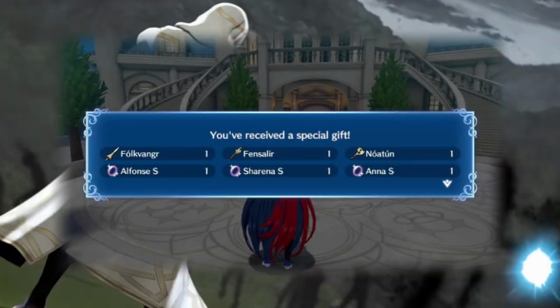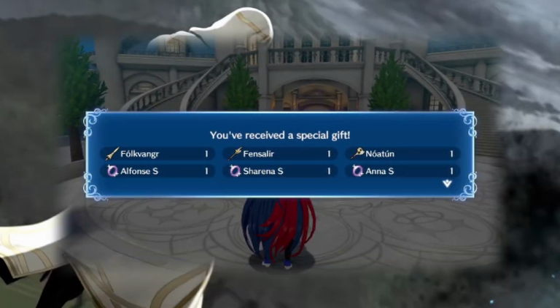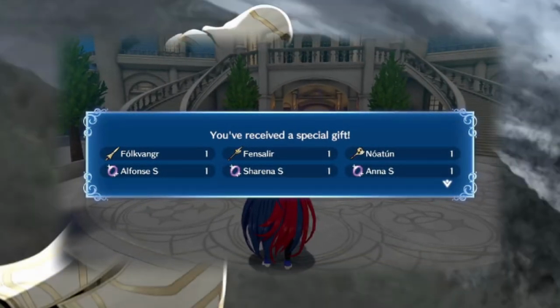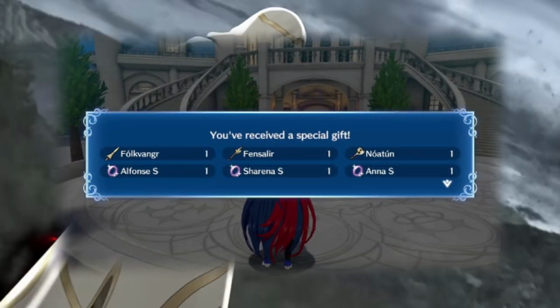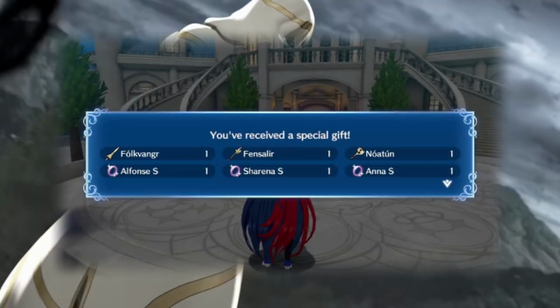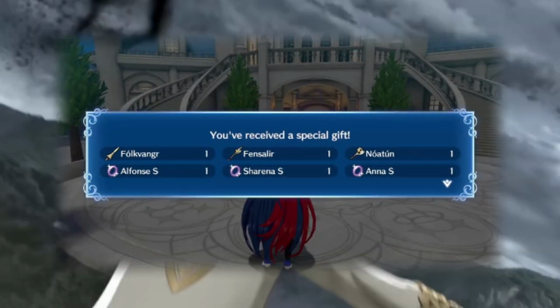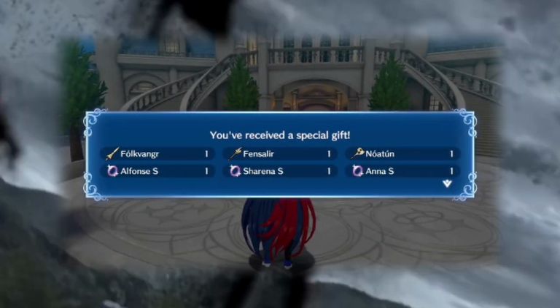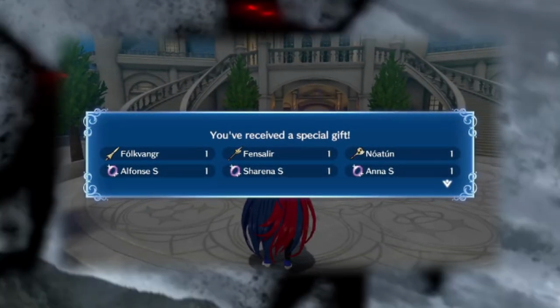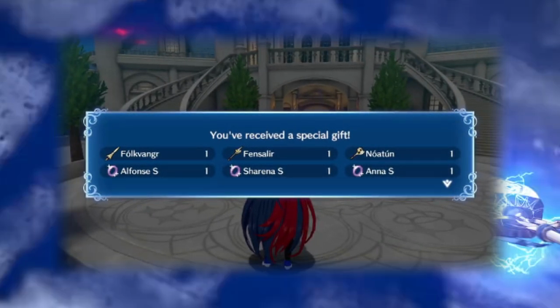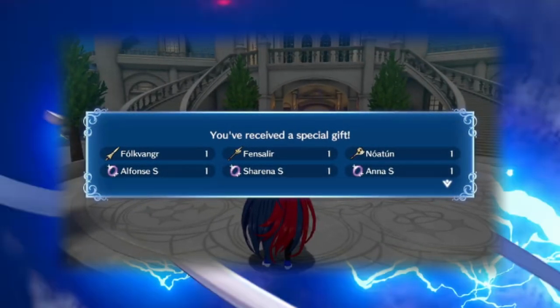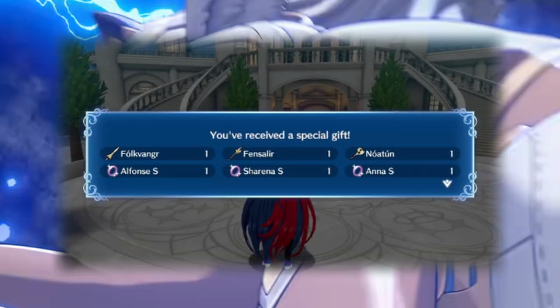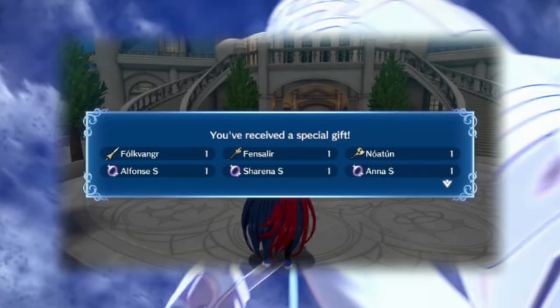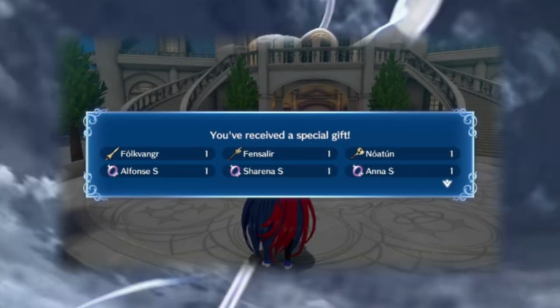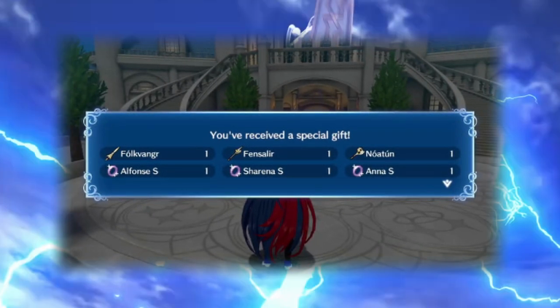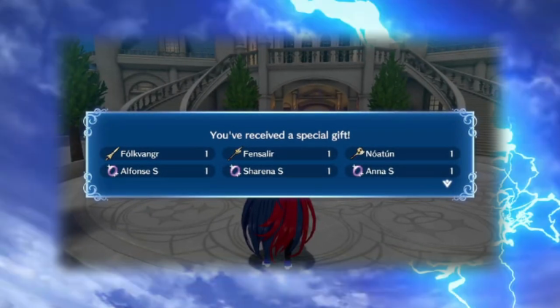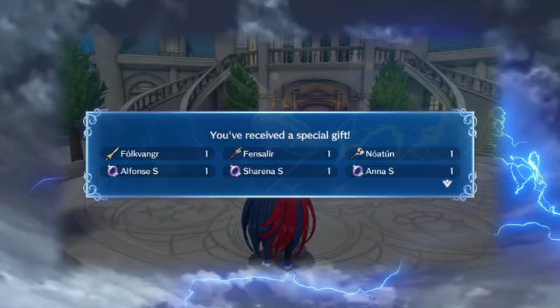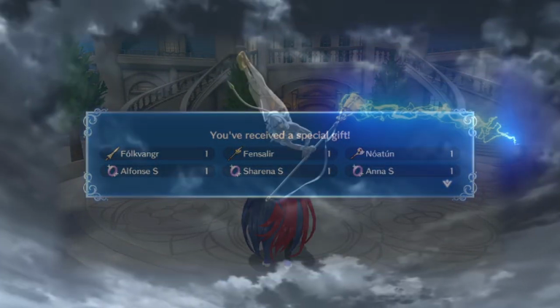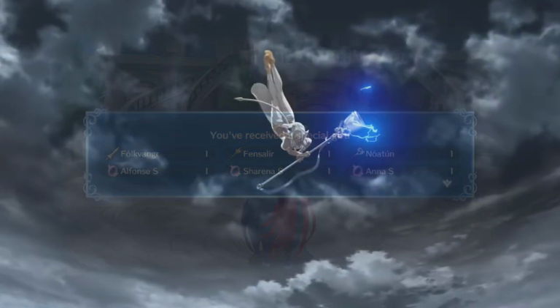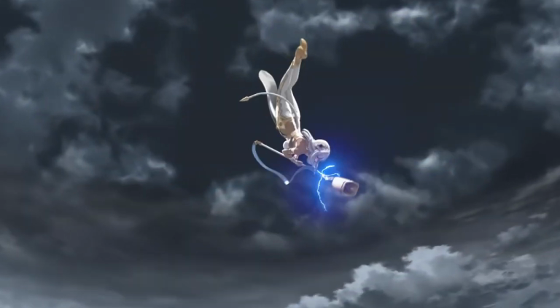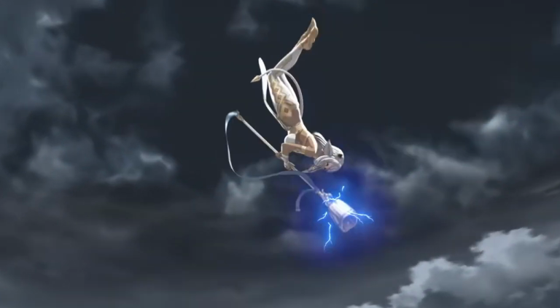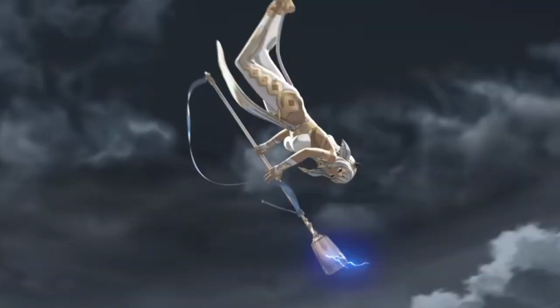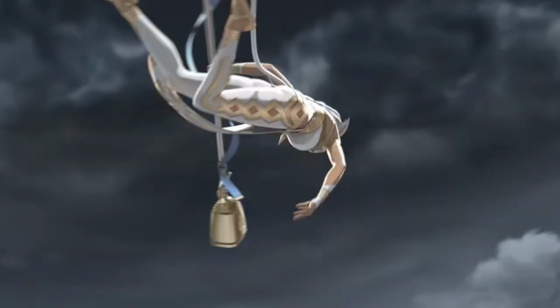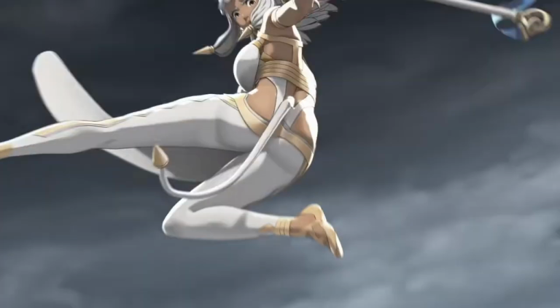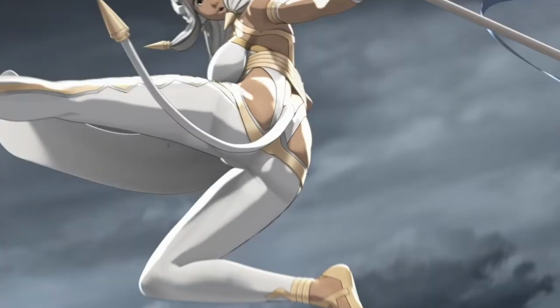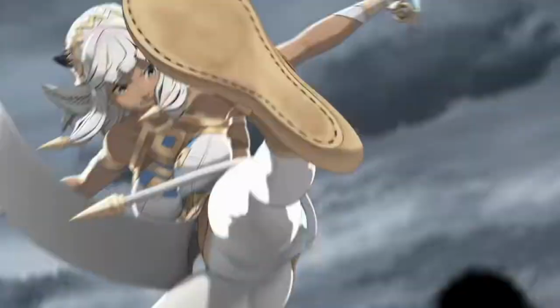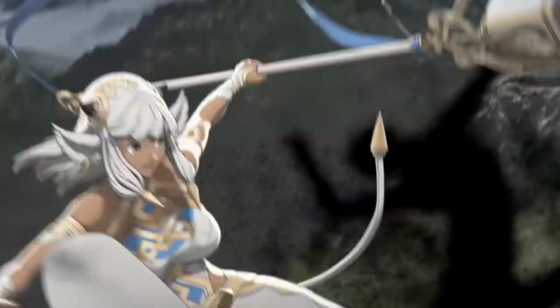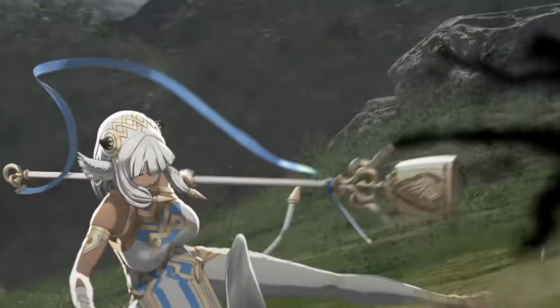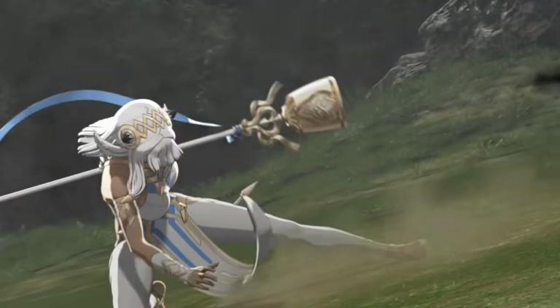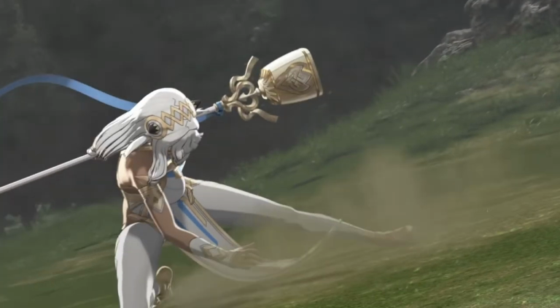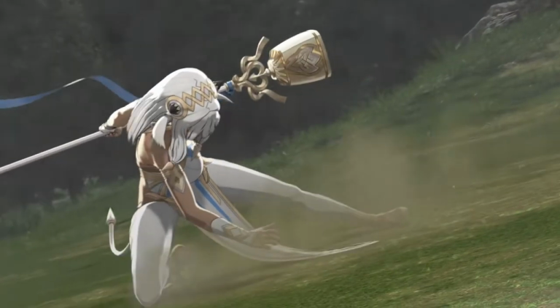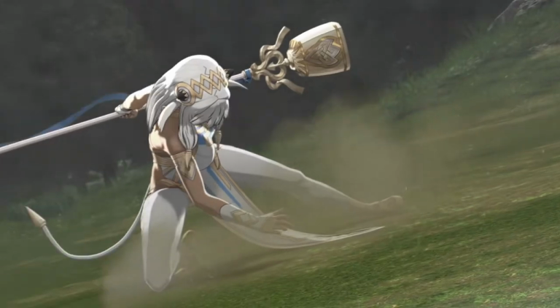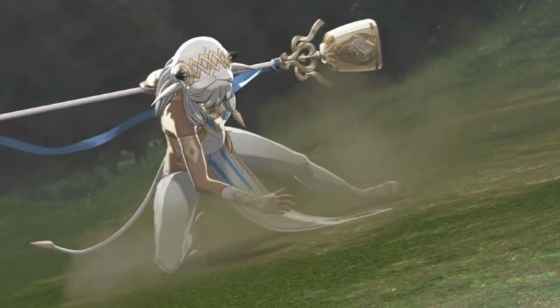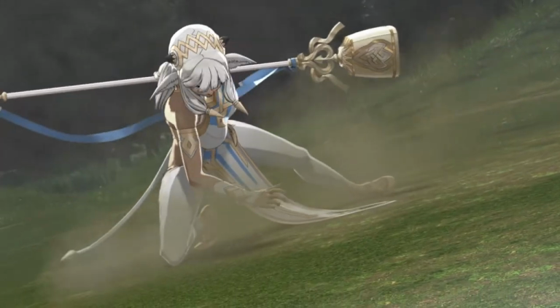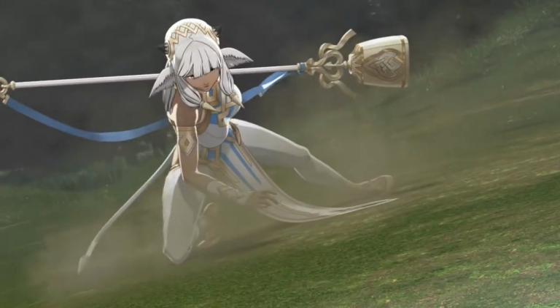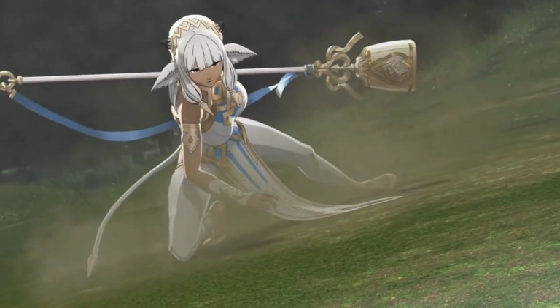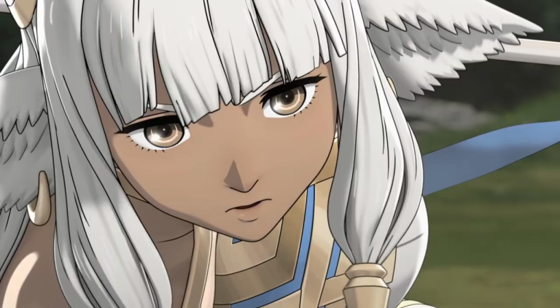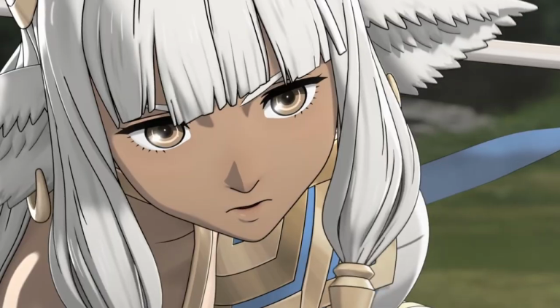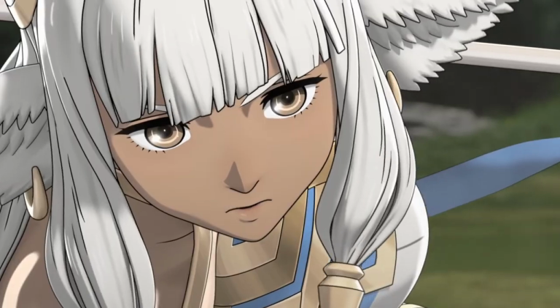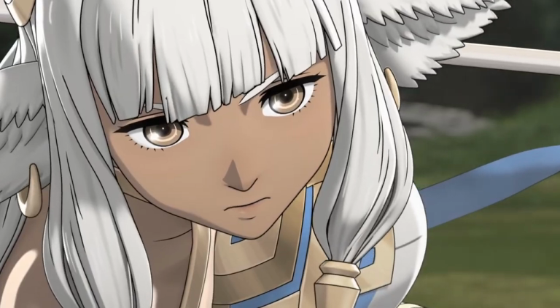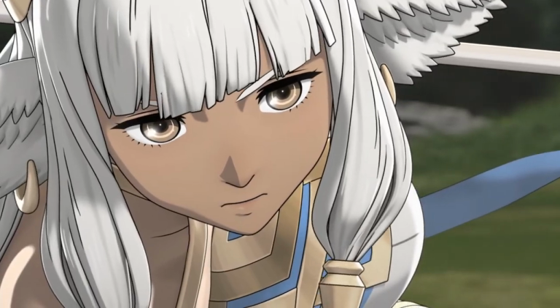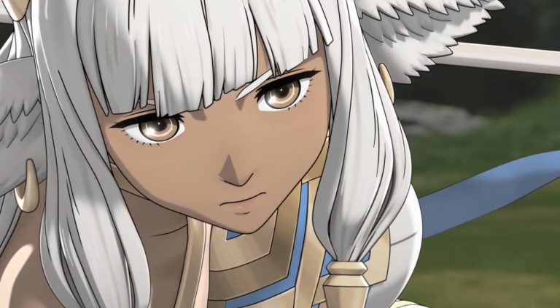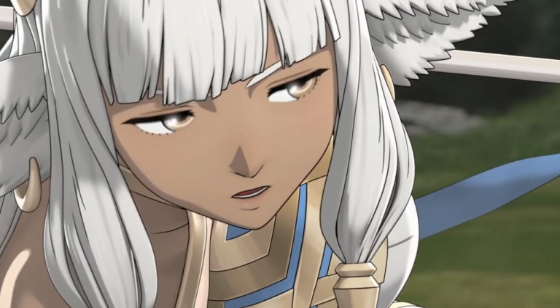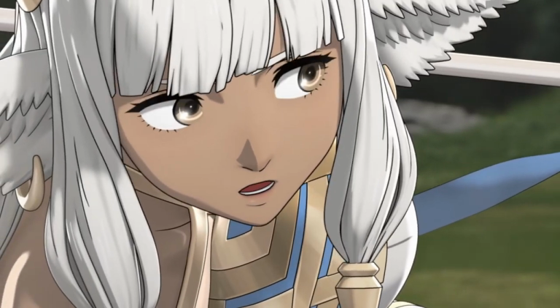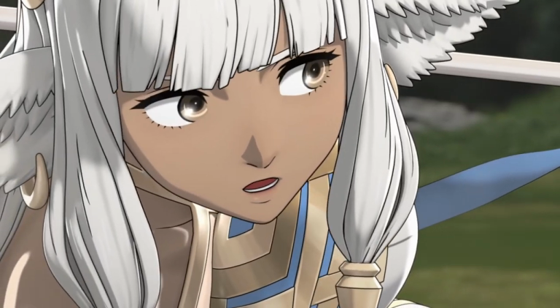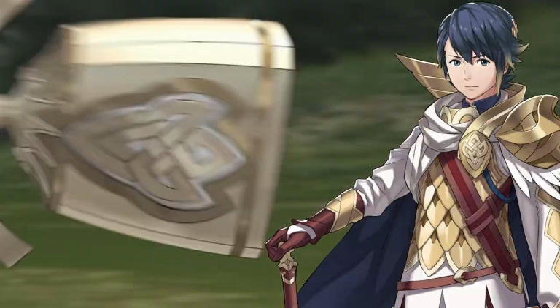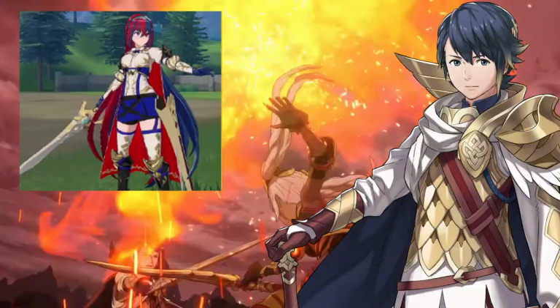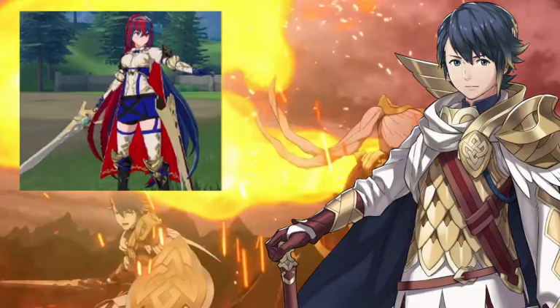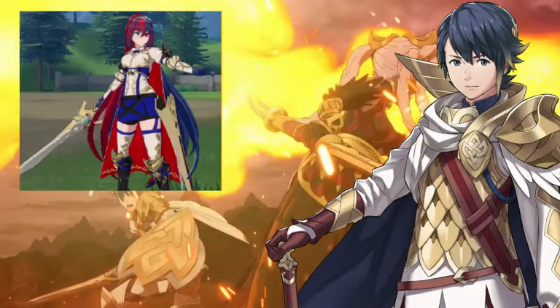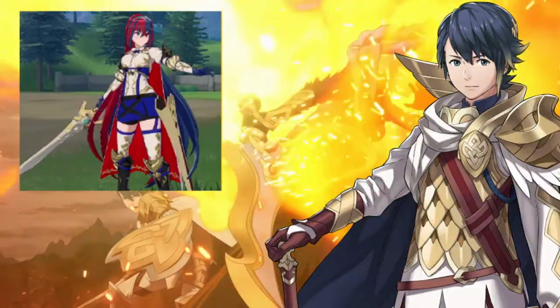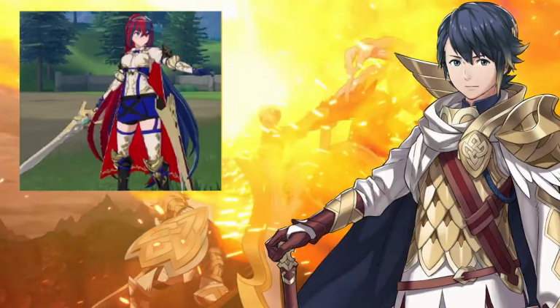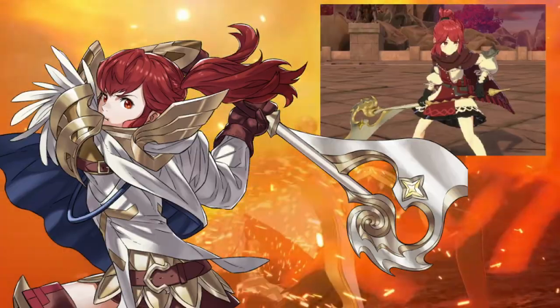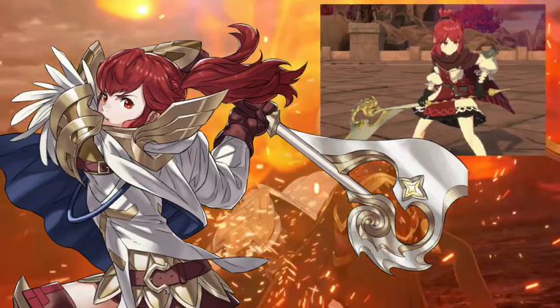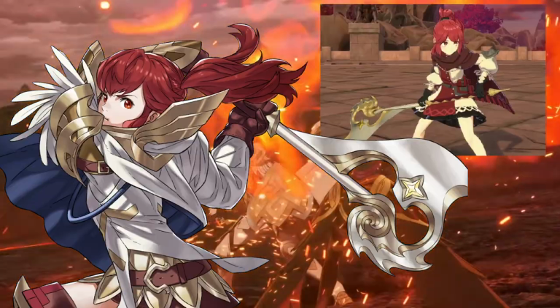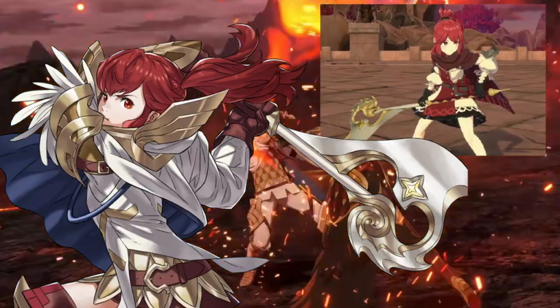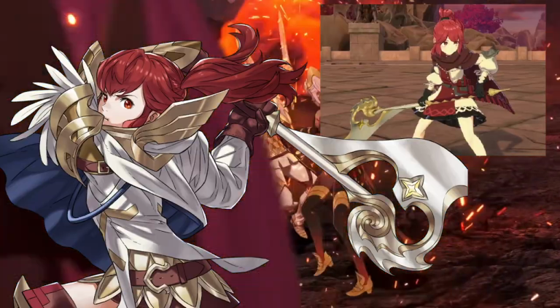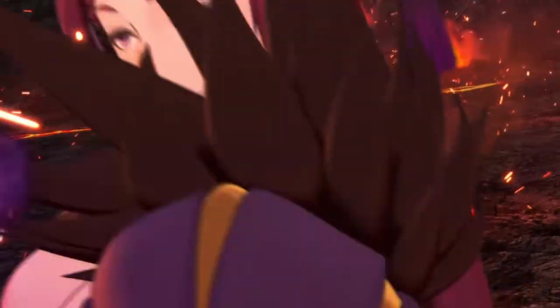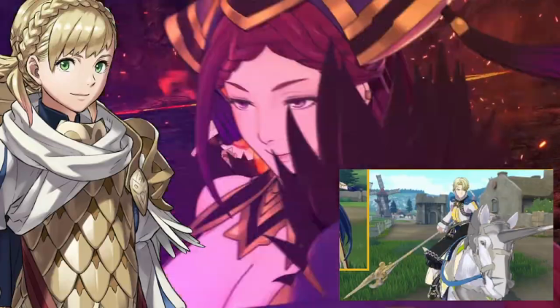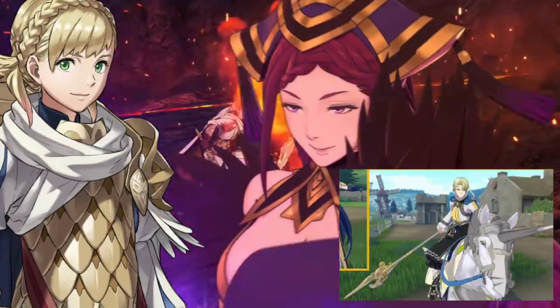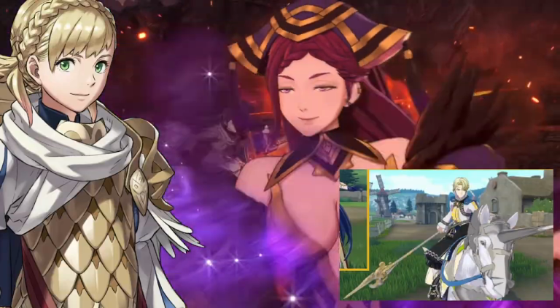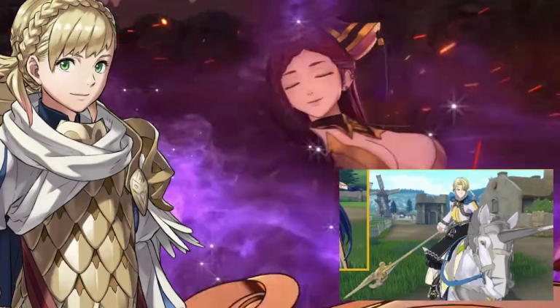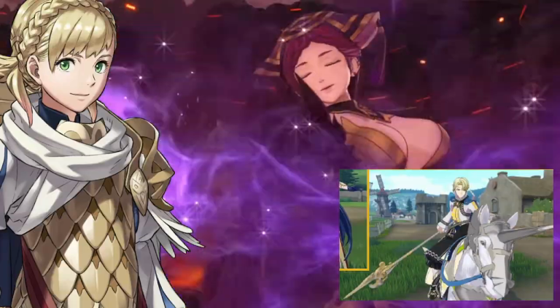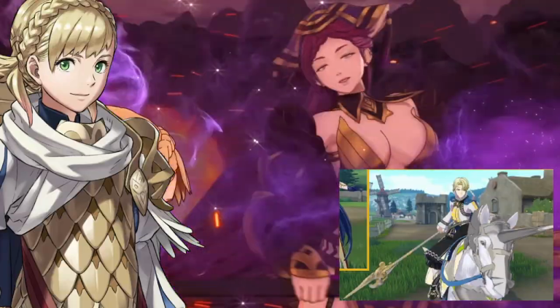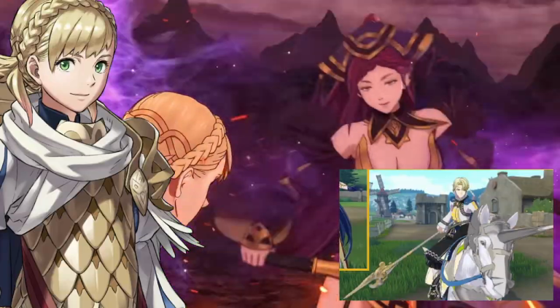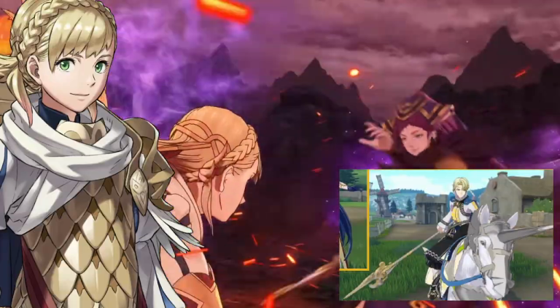The item set contains six items, with the first three being a sword, axe, and lance from Alphonse, Anna, and Sharina respectively.